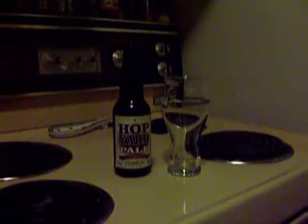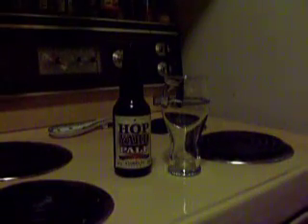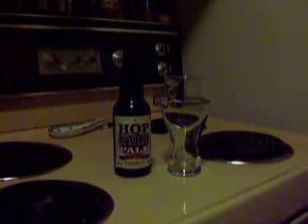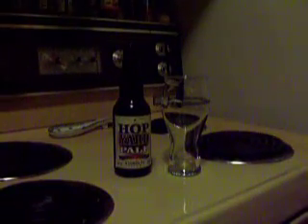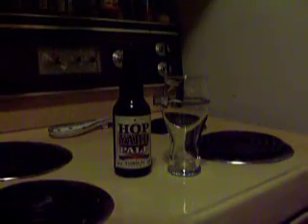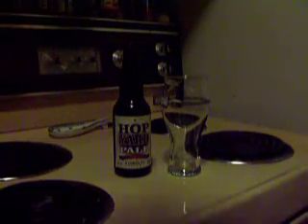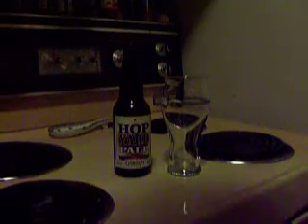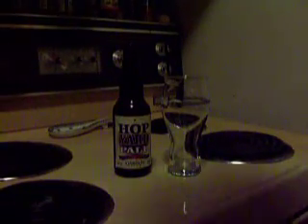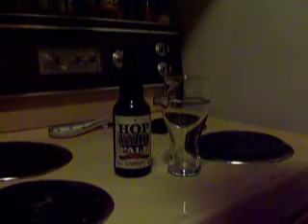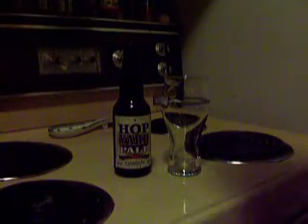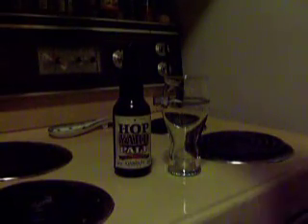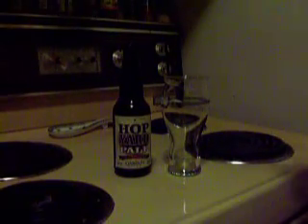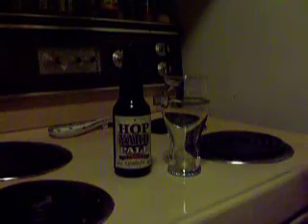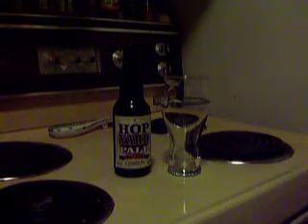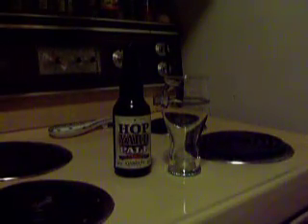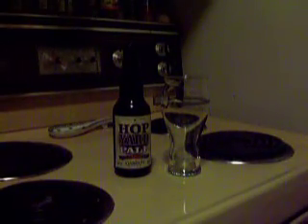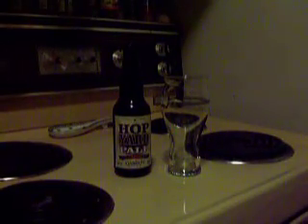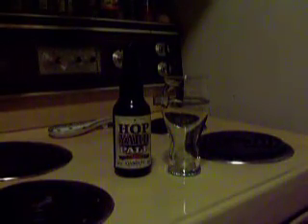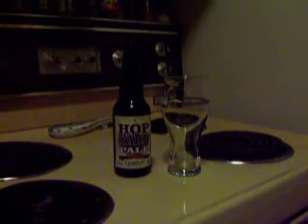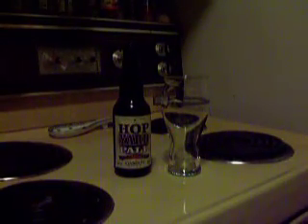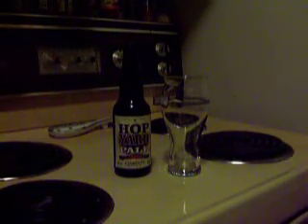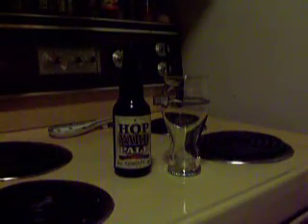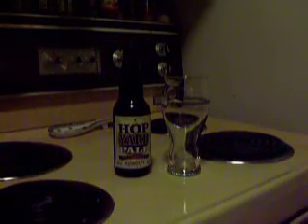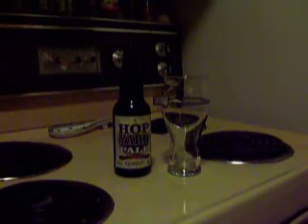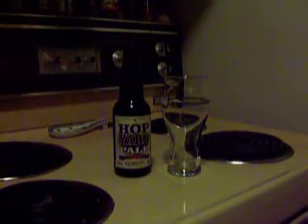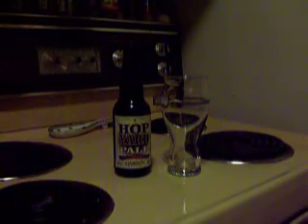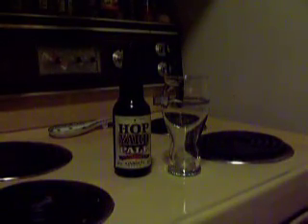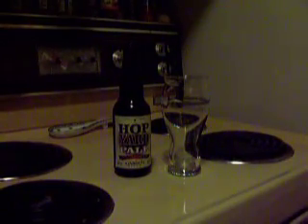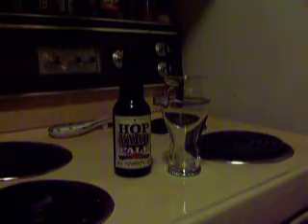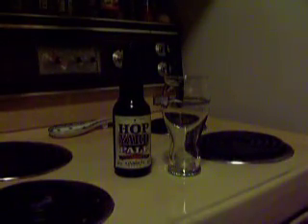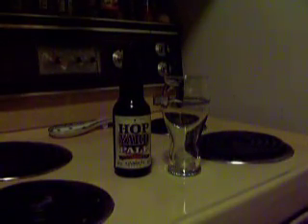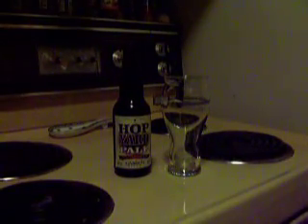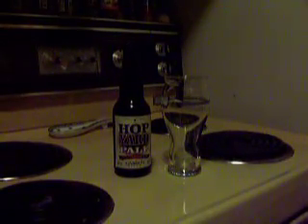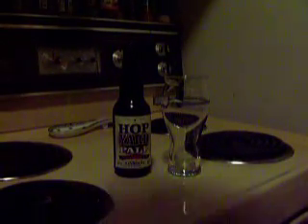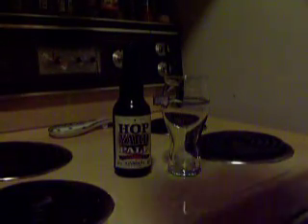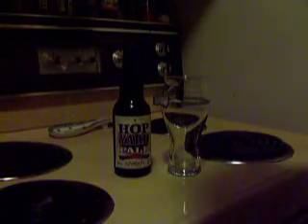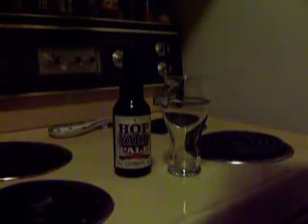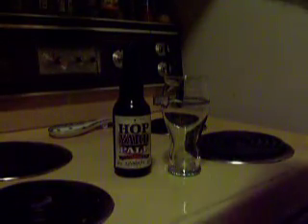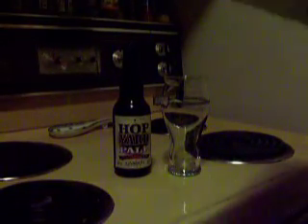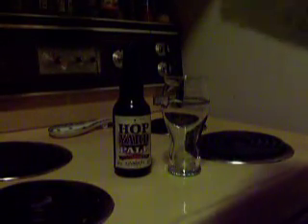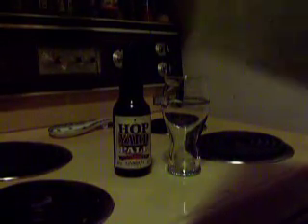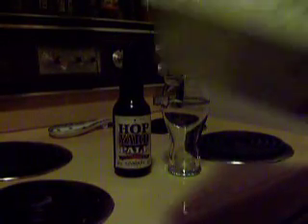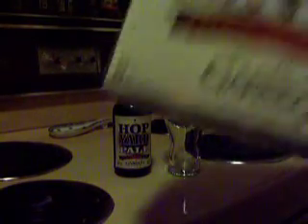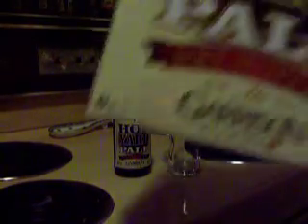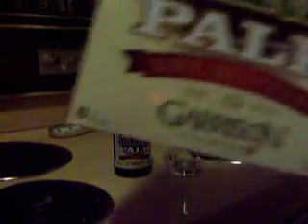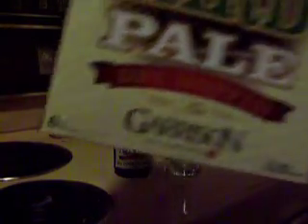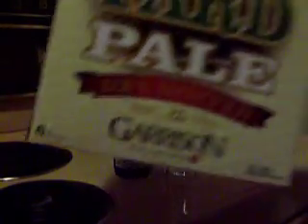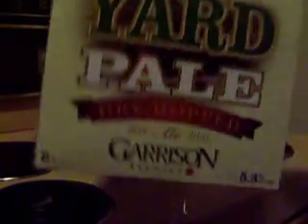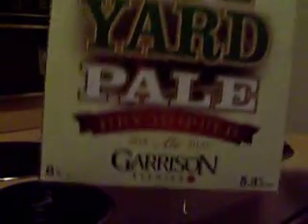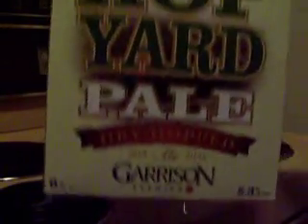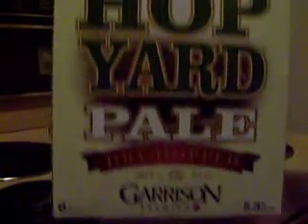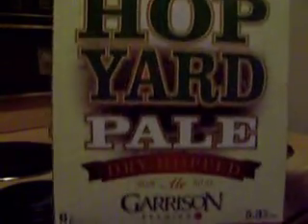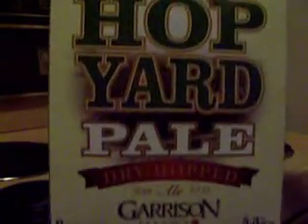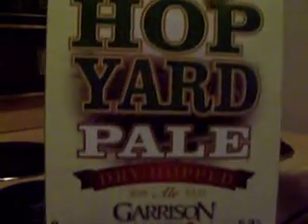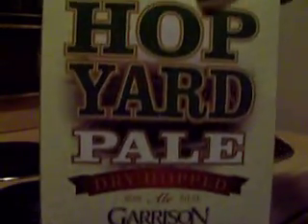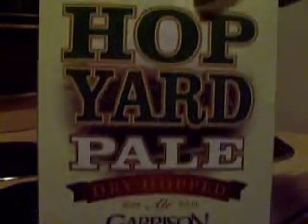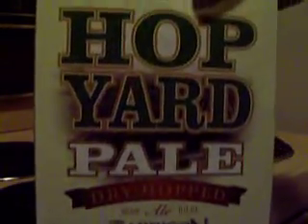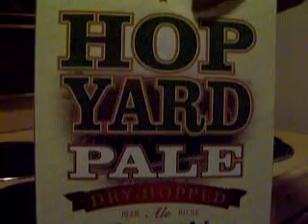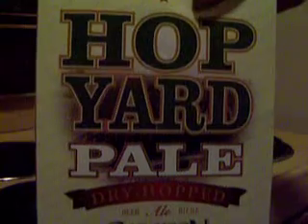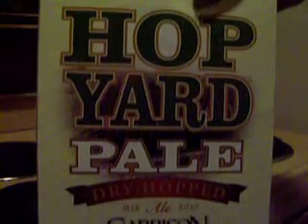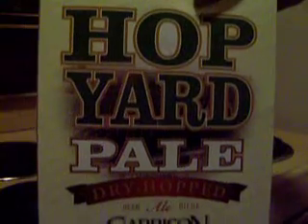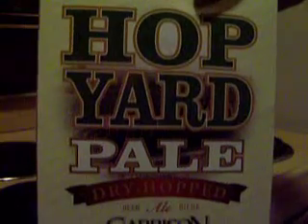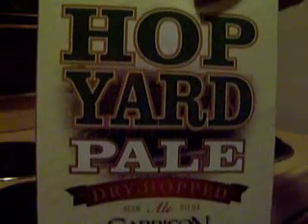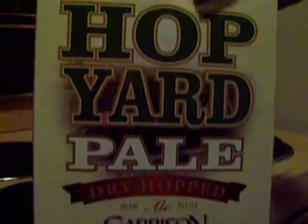Alright YouTube, I've got a review here for you. This time I'm reviewing Garrison's Hop Yard Pale.